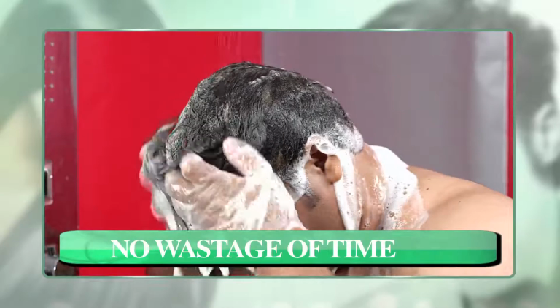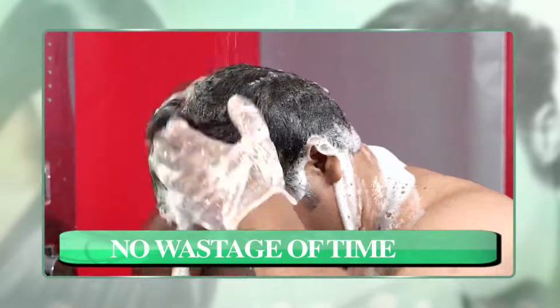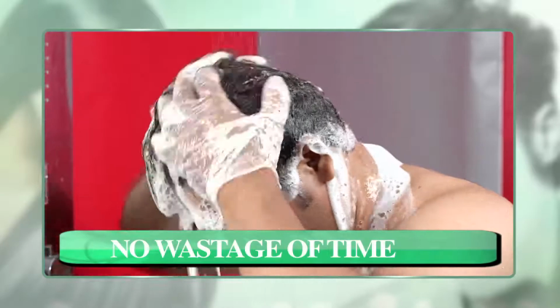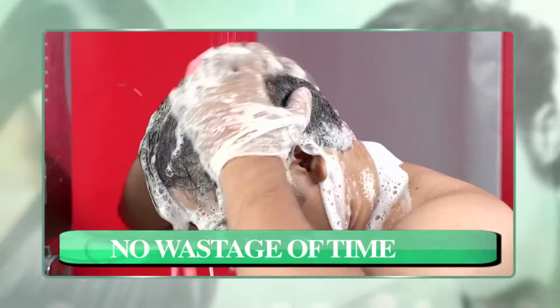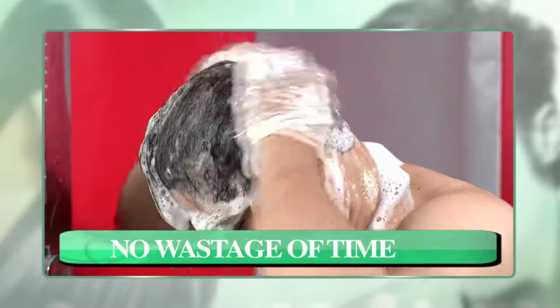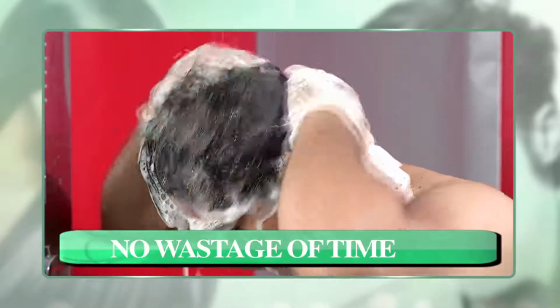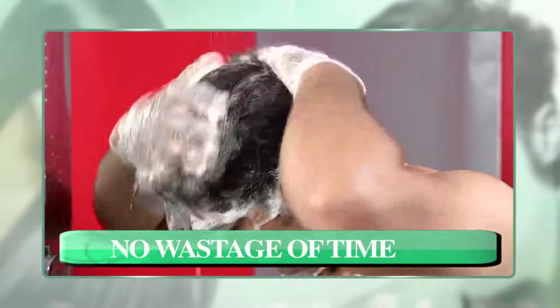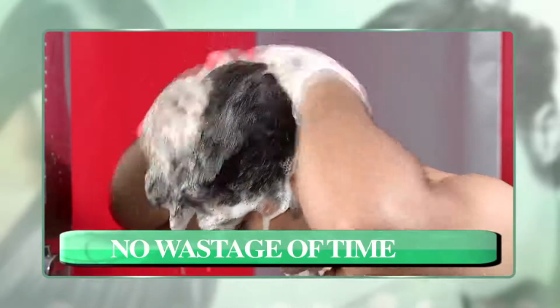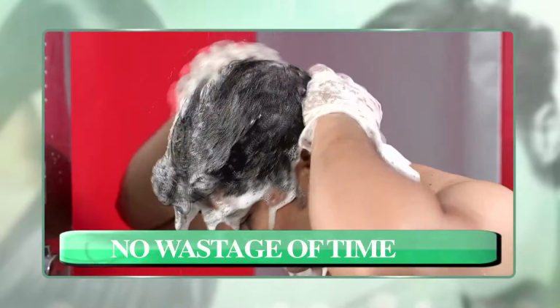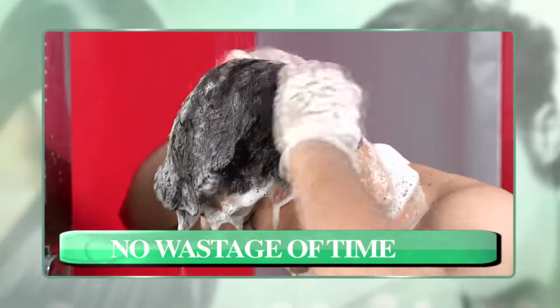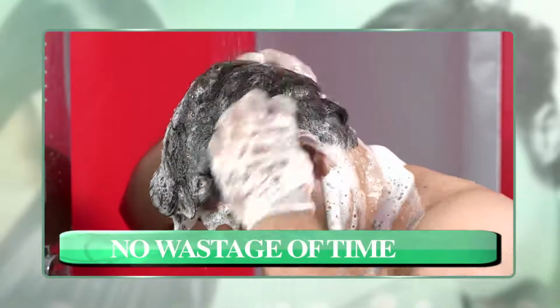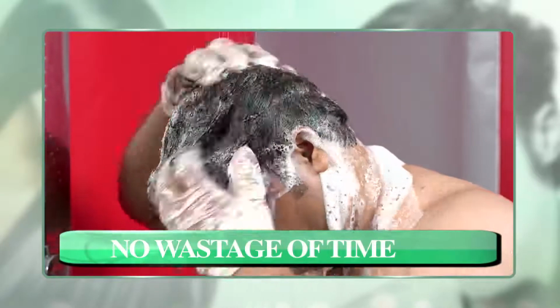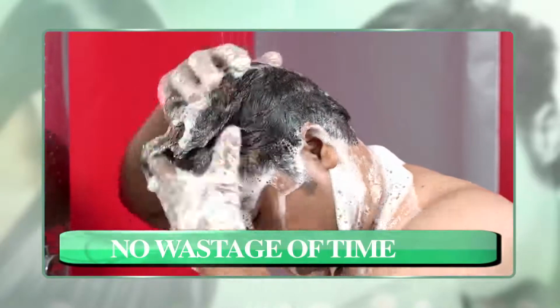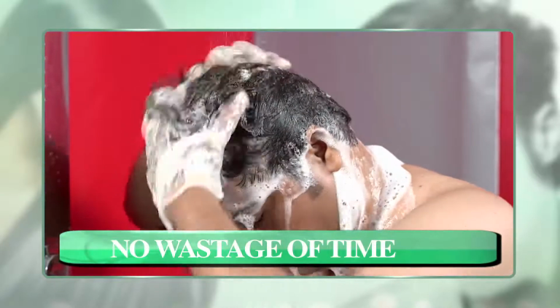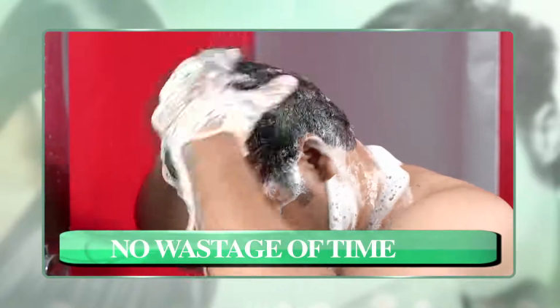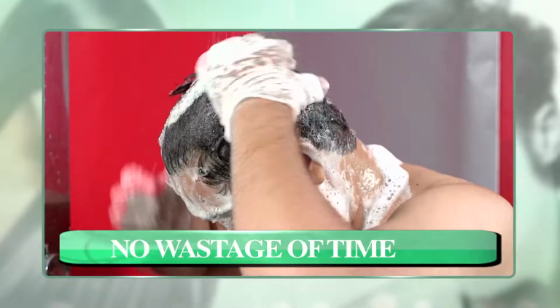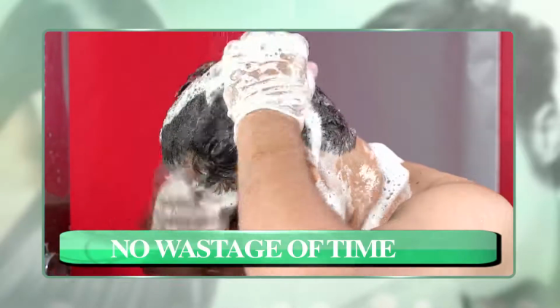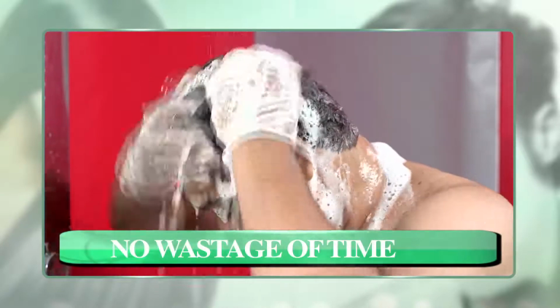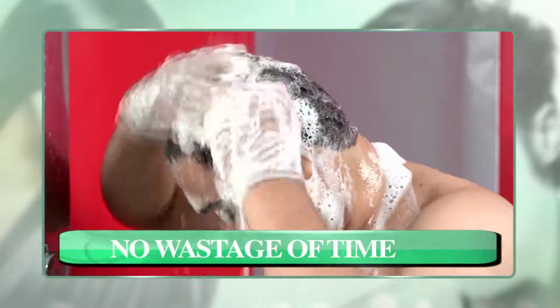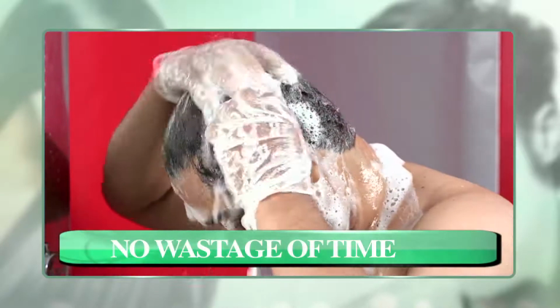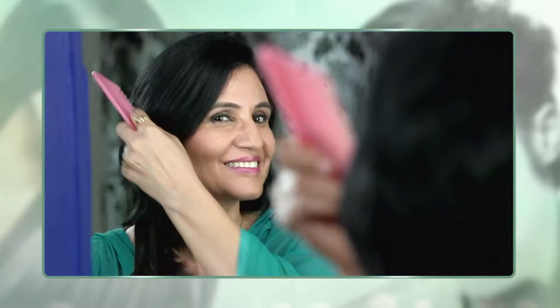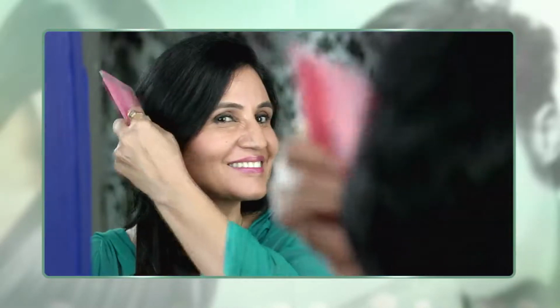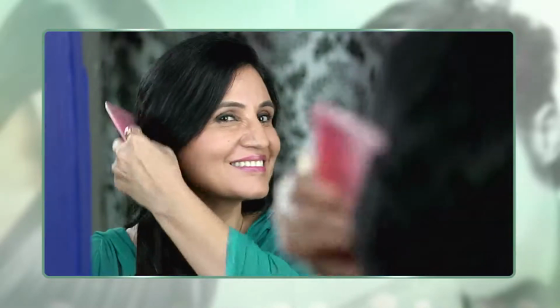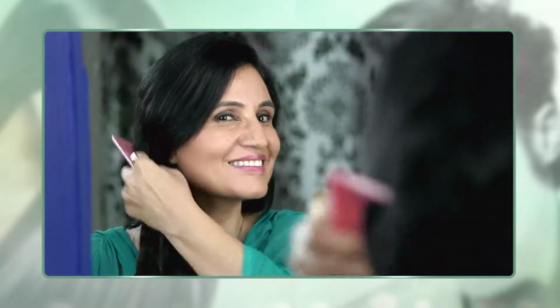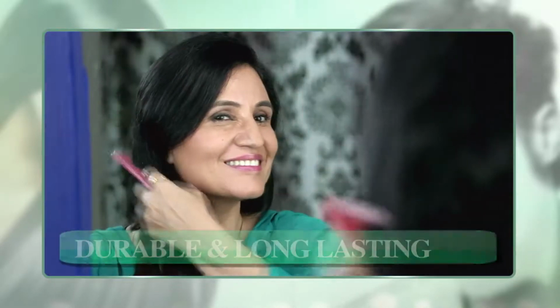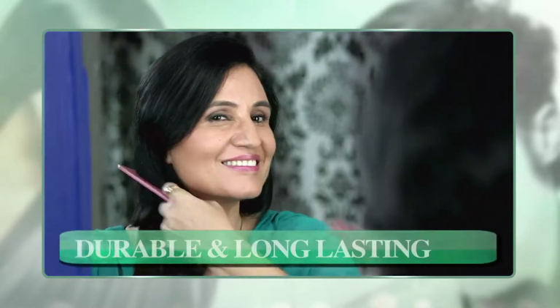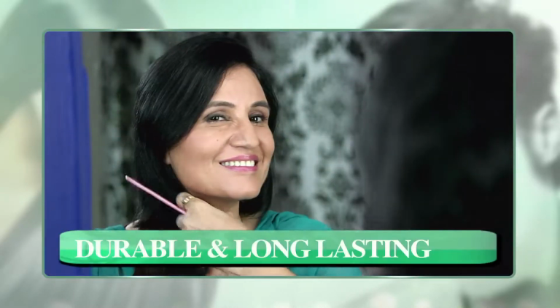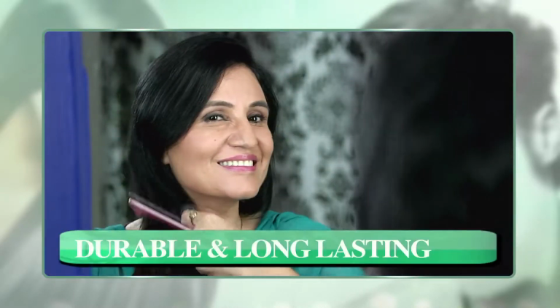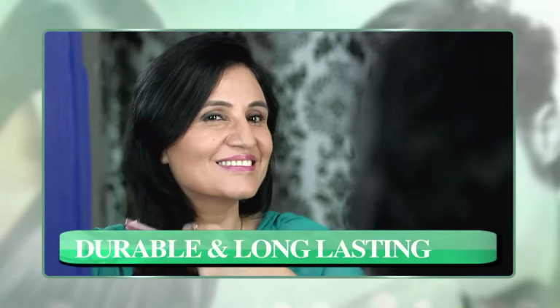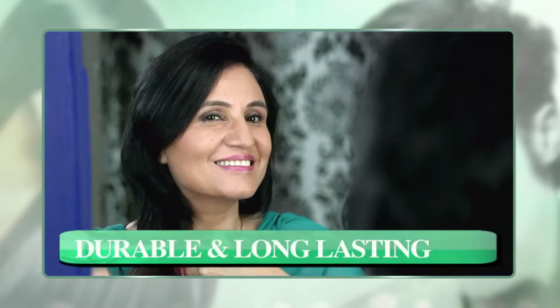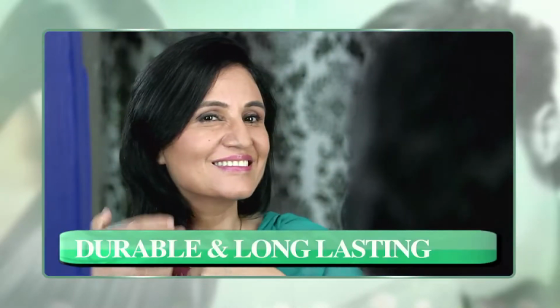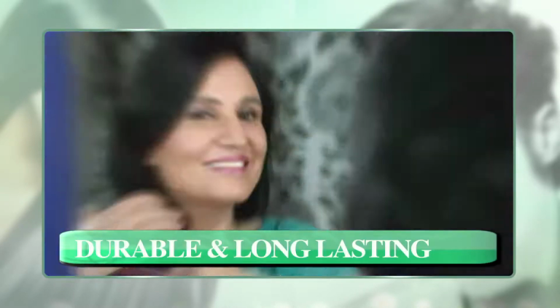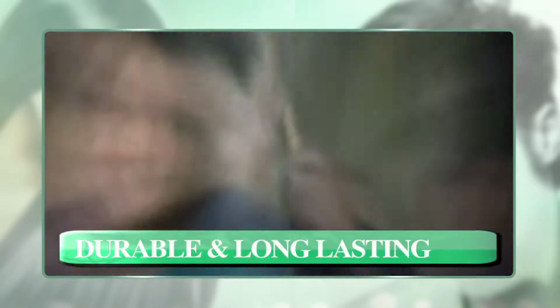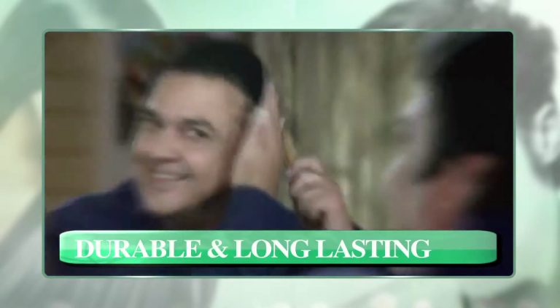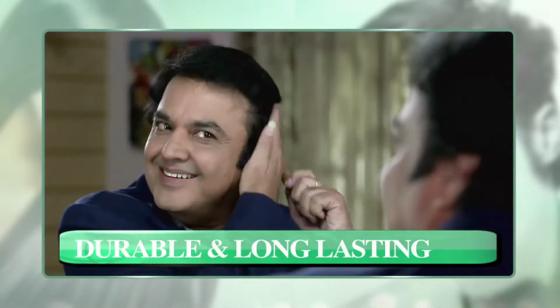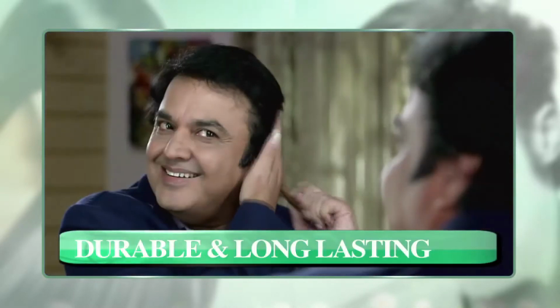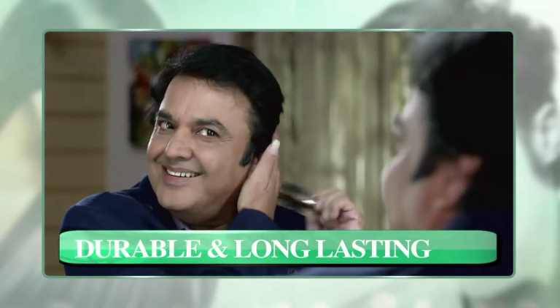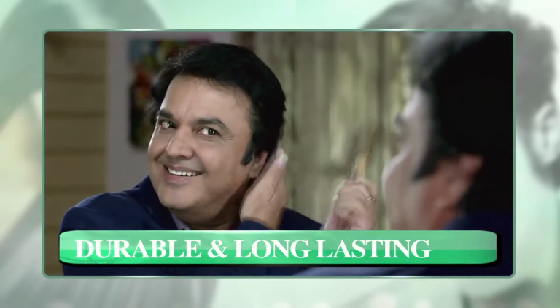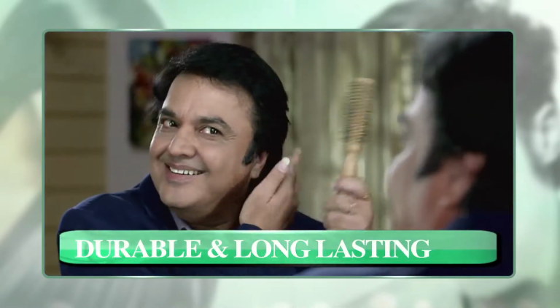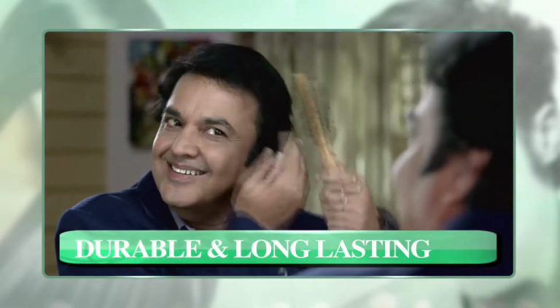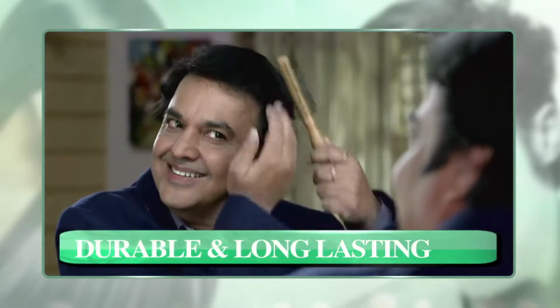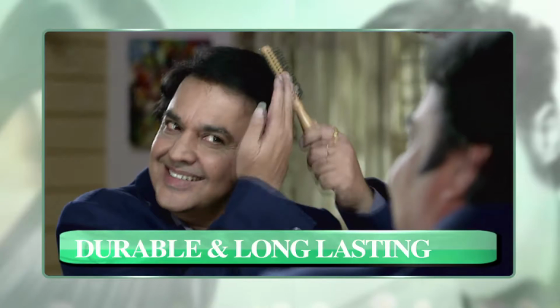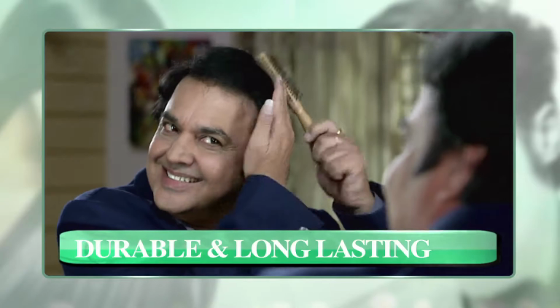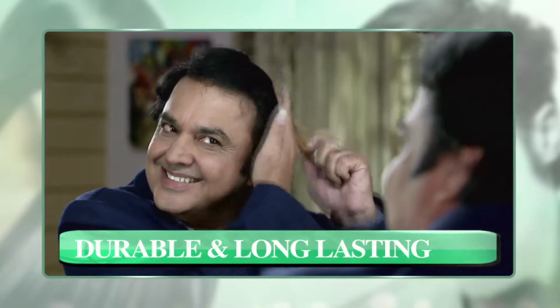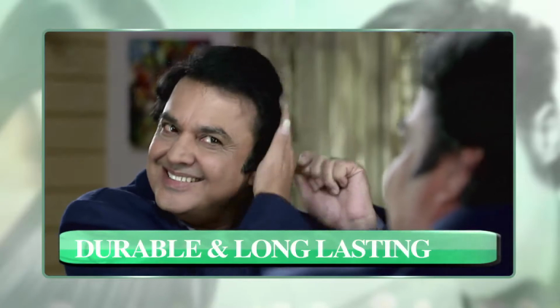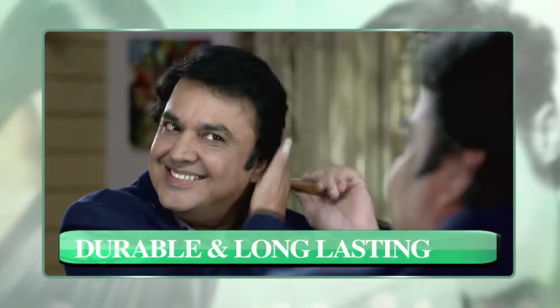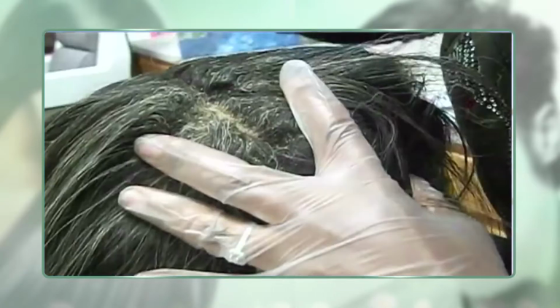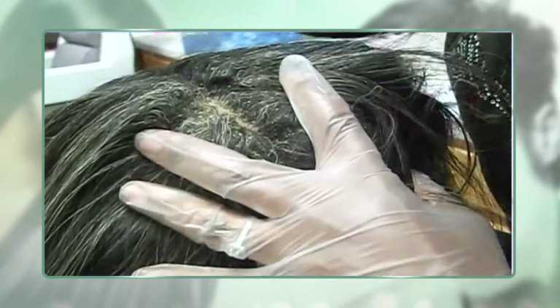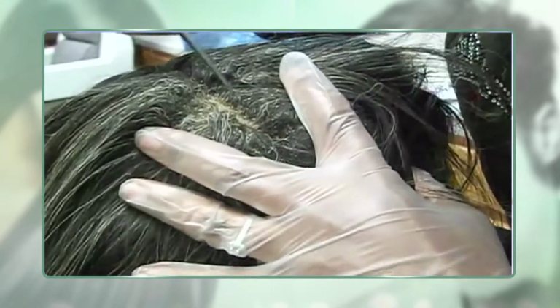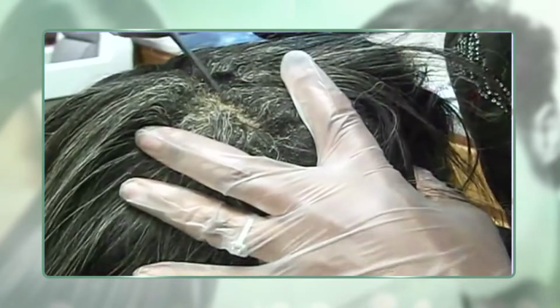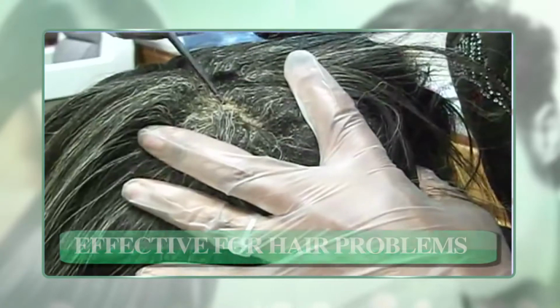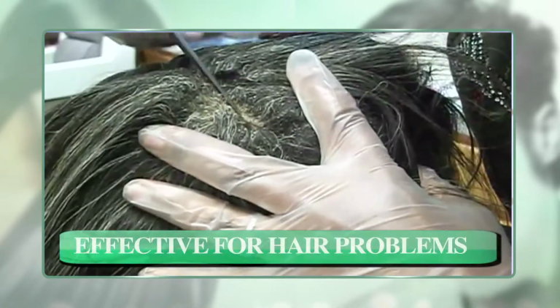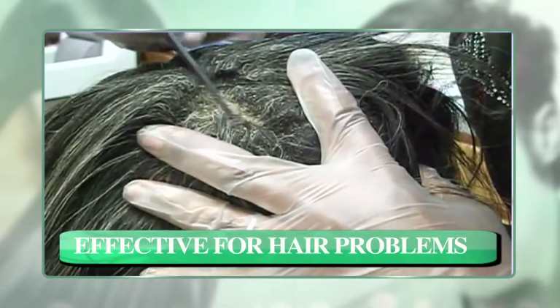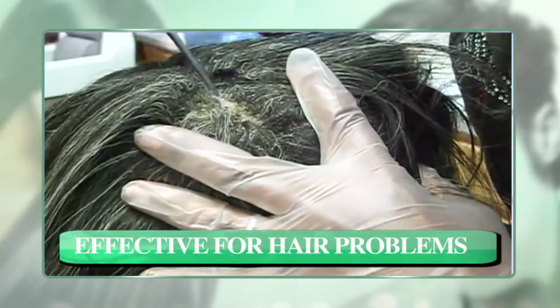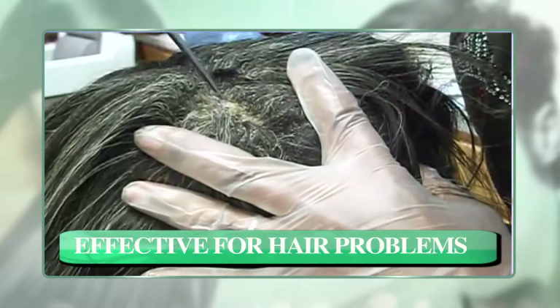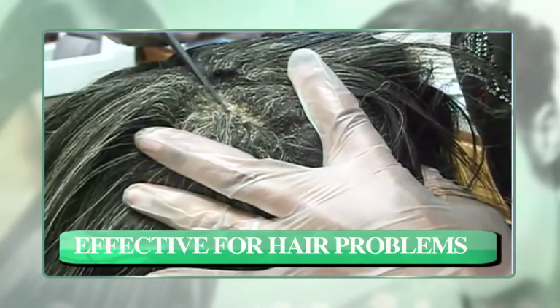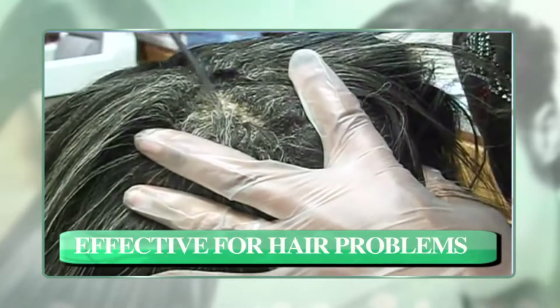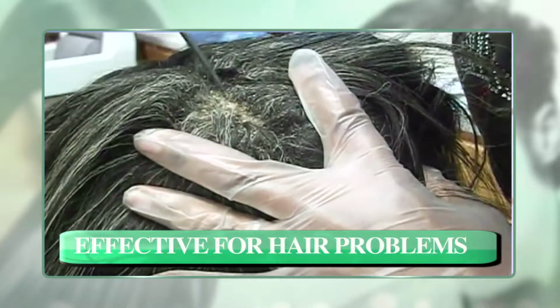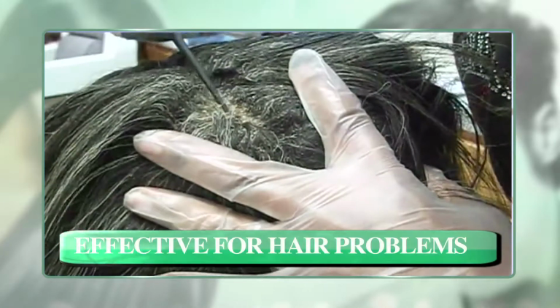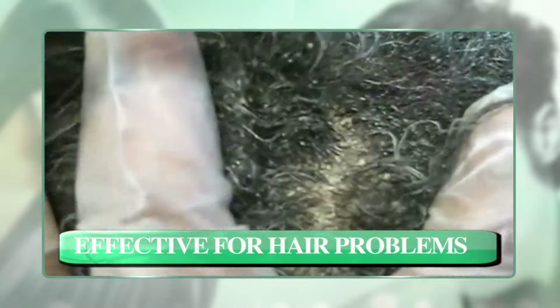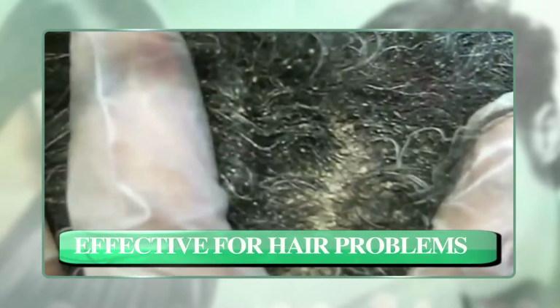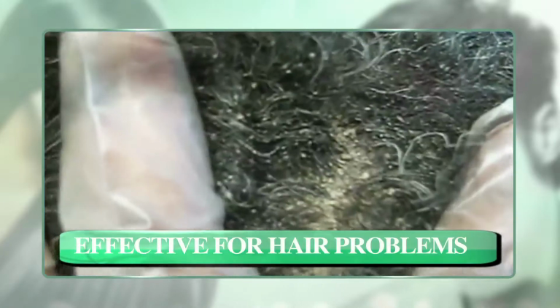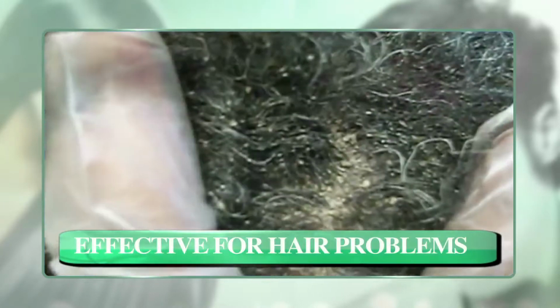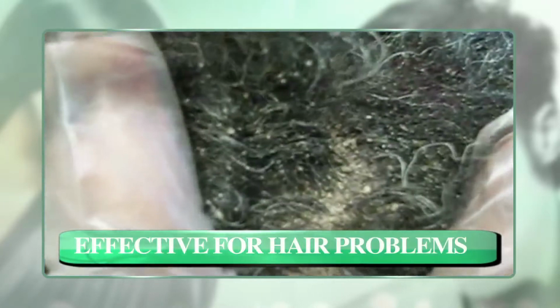It only takes 10 minutes. Put it on one time and reapply every 15-20 days. No problem with your hair, like dandruff — it helps solve such problems.